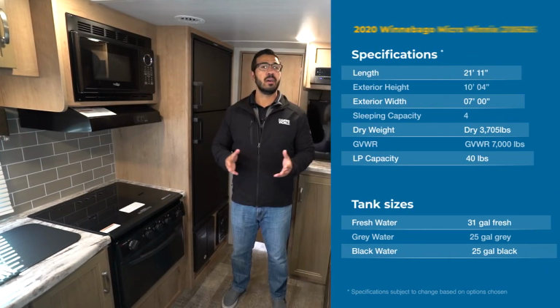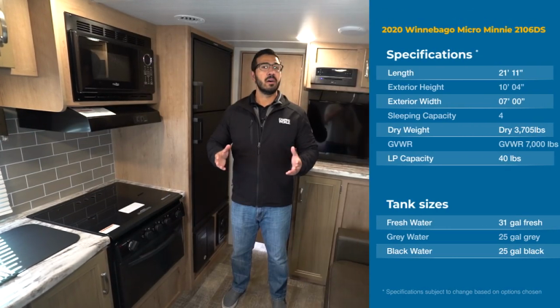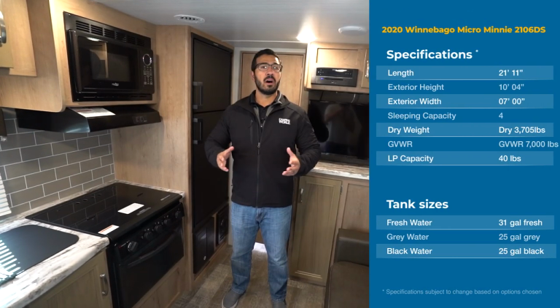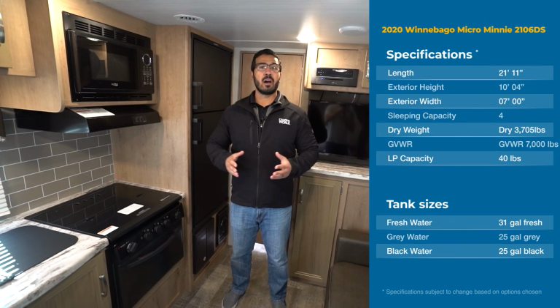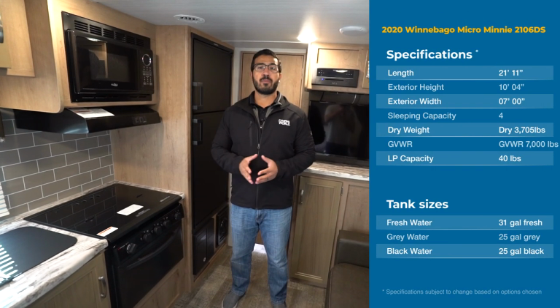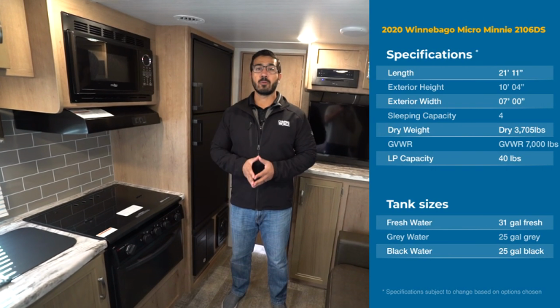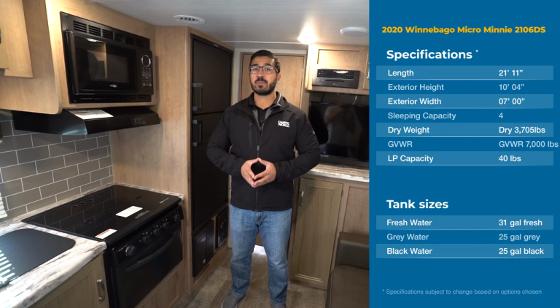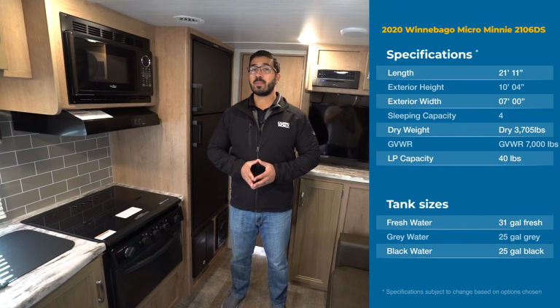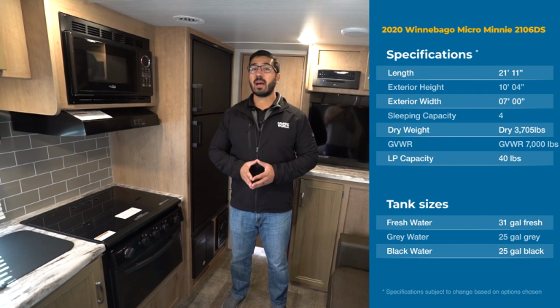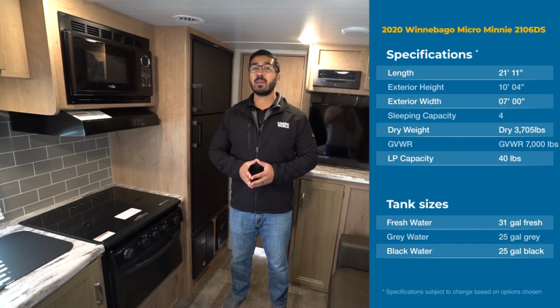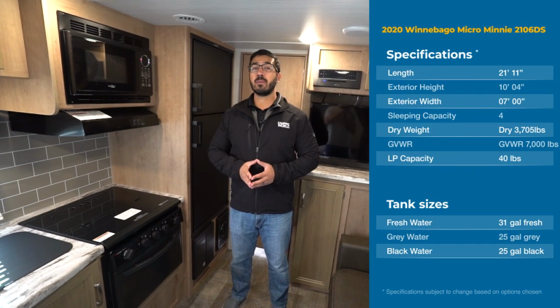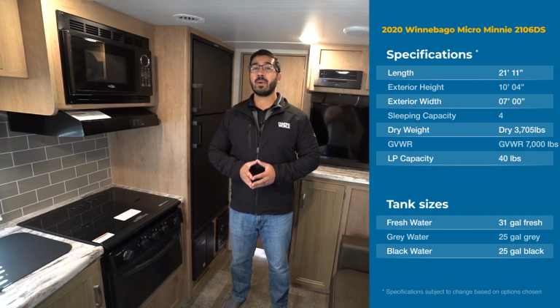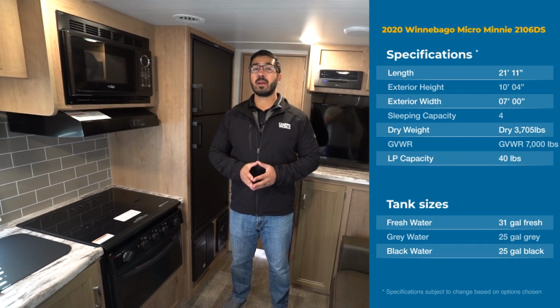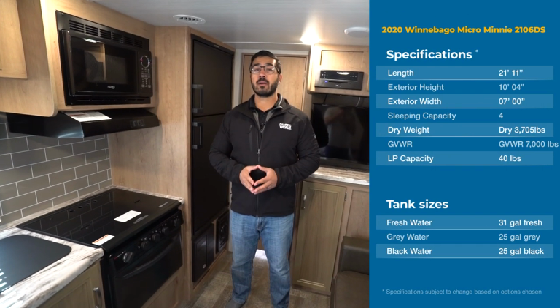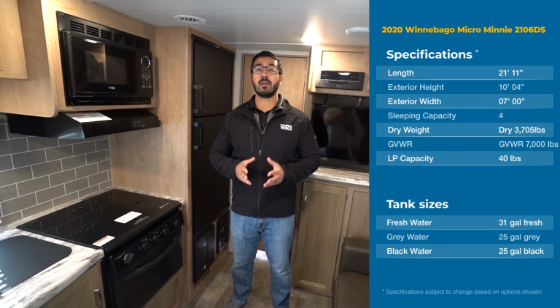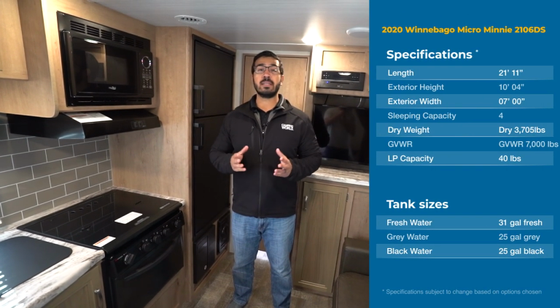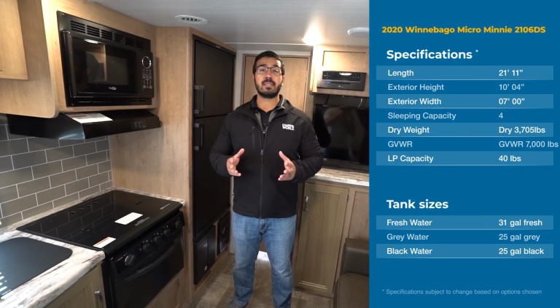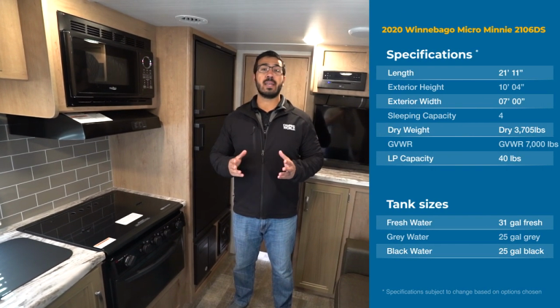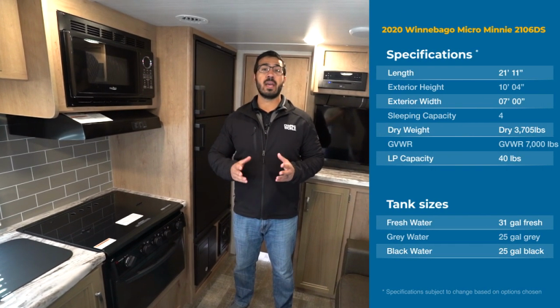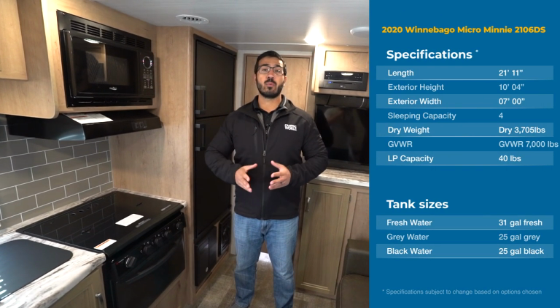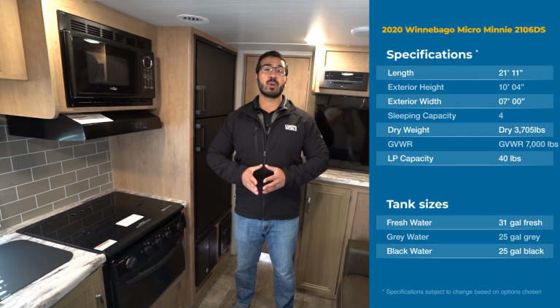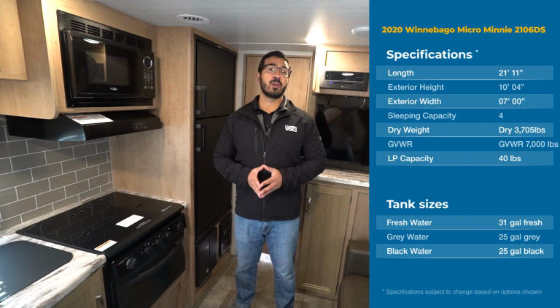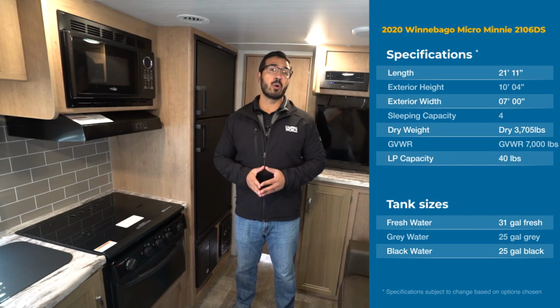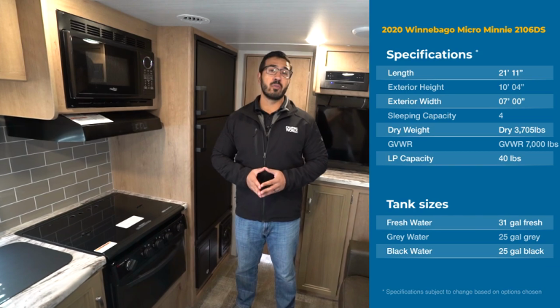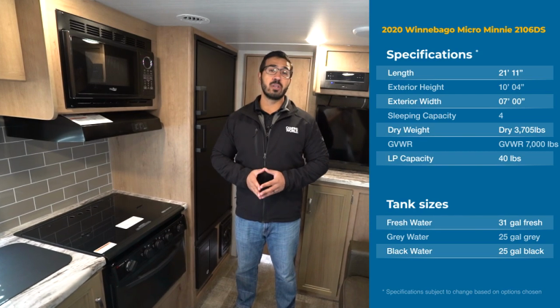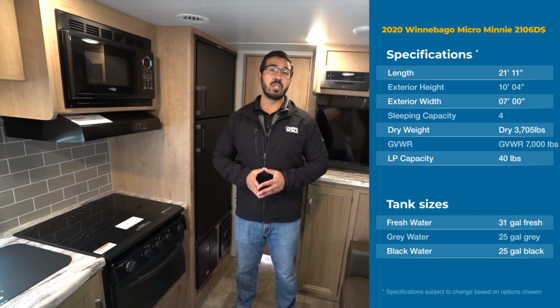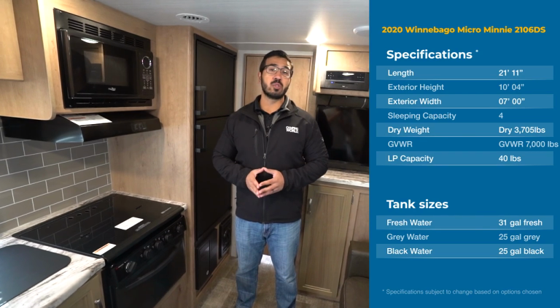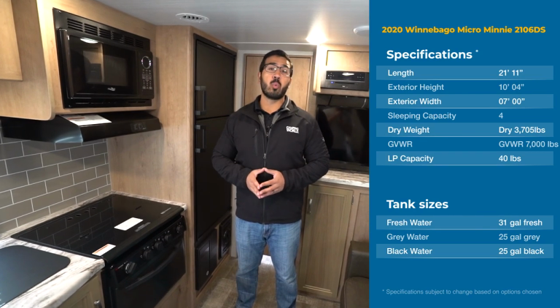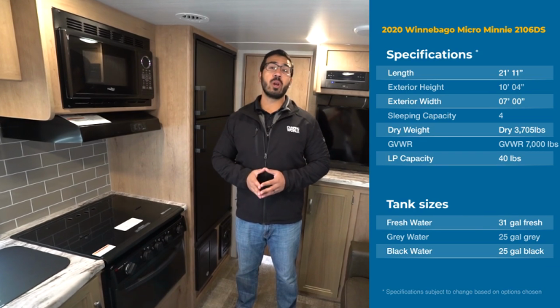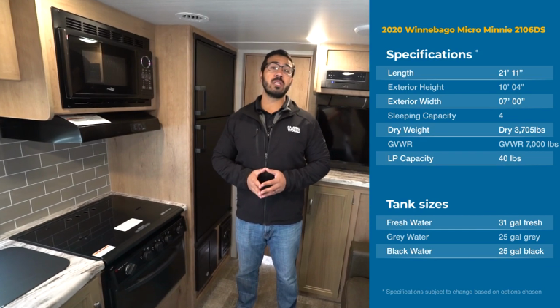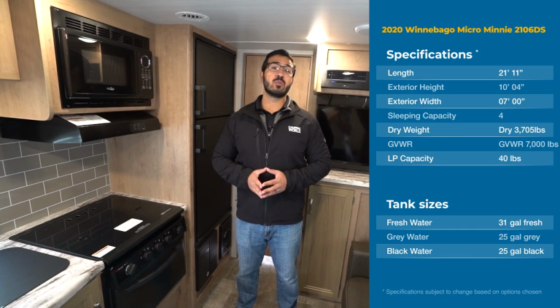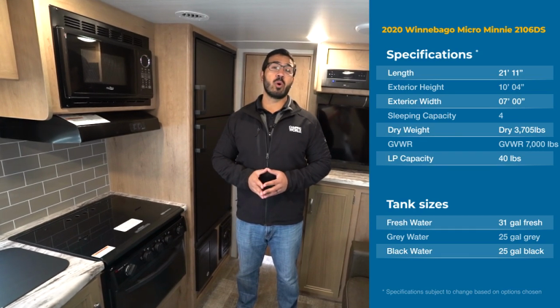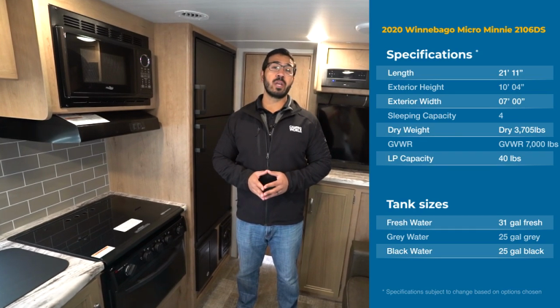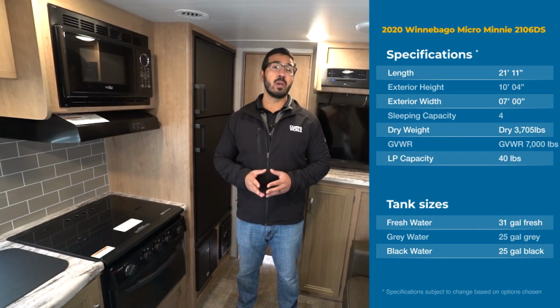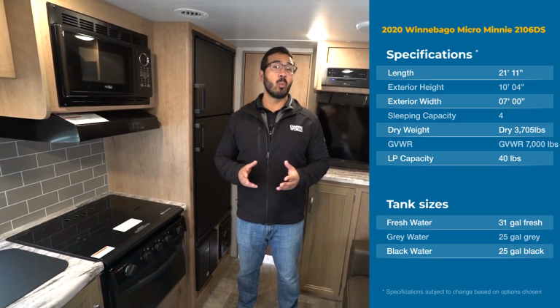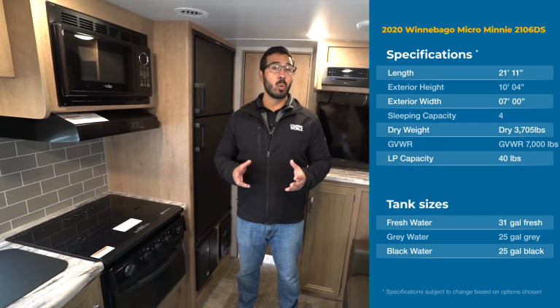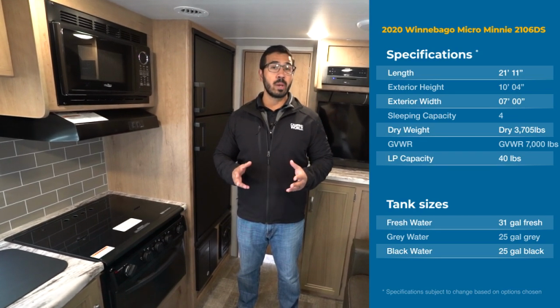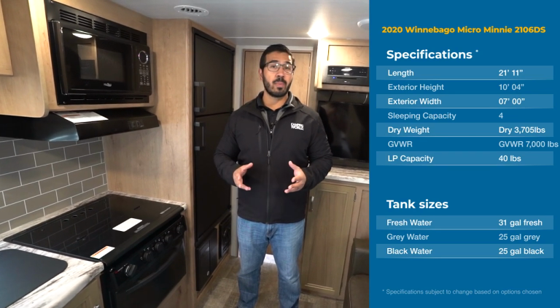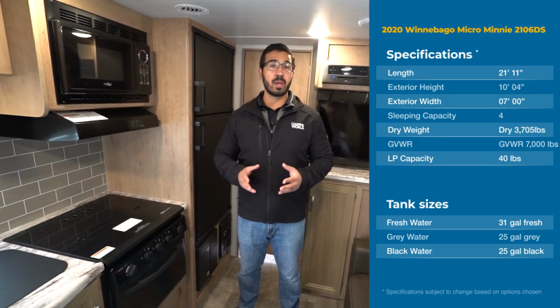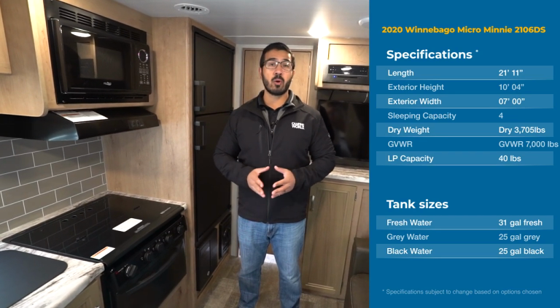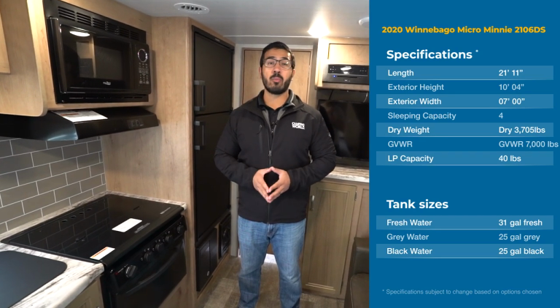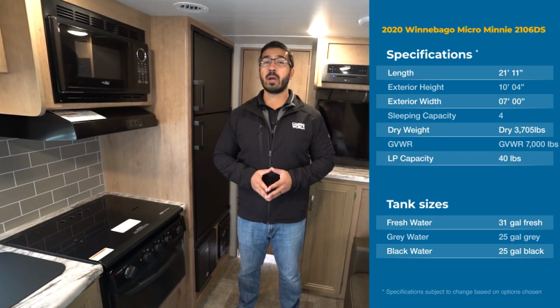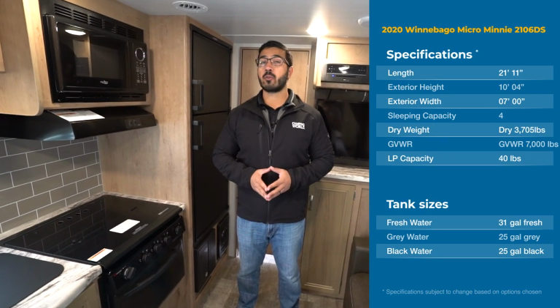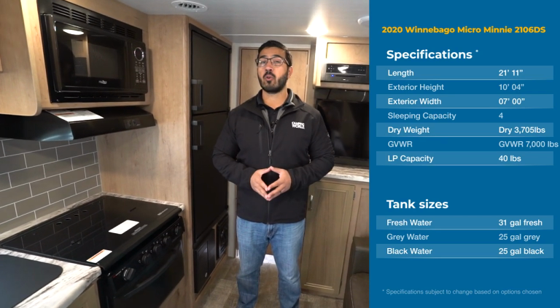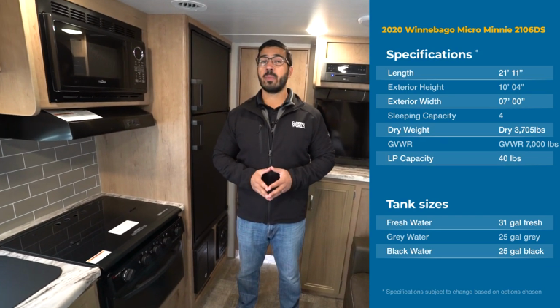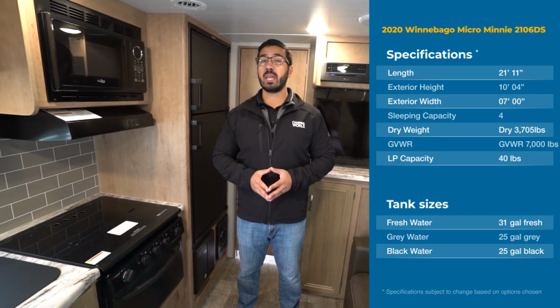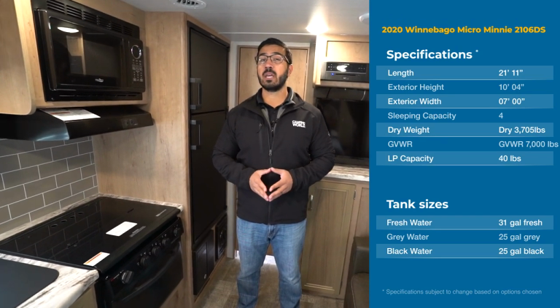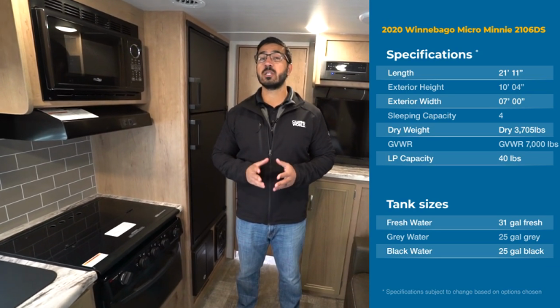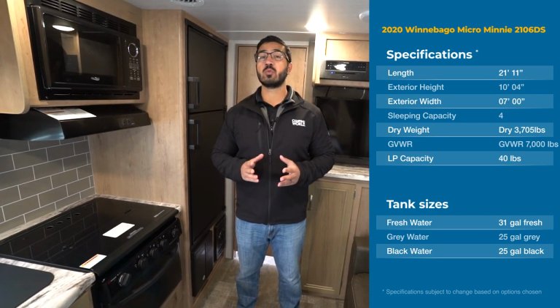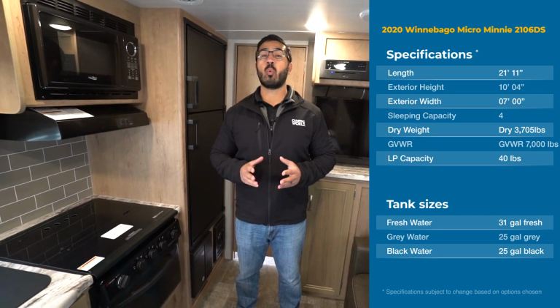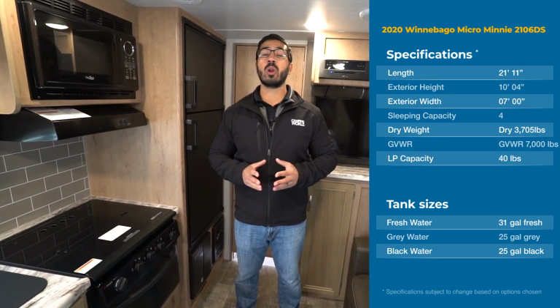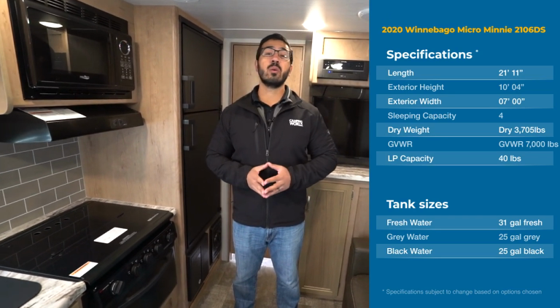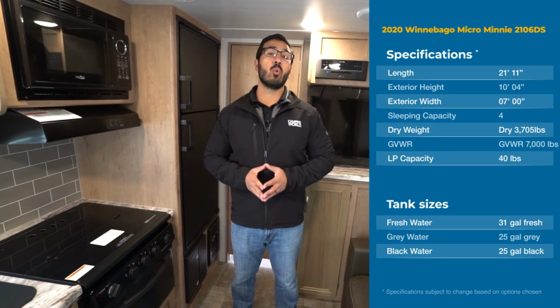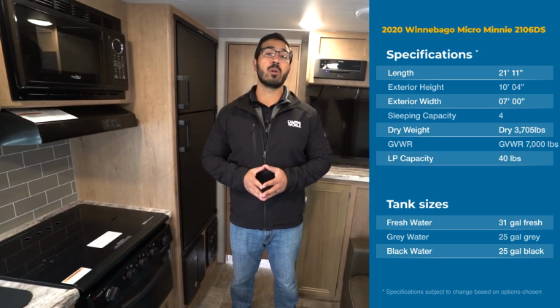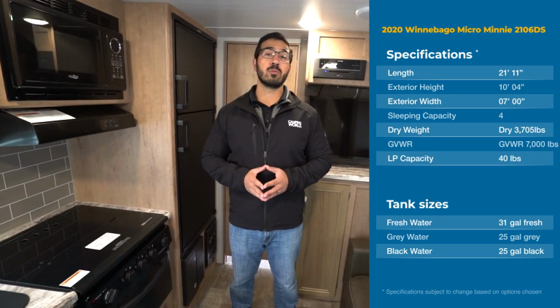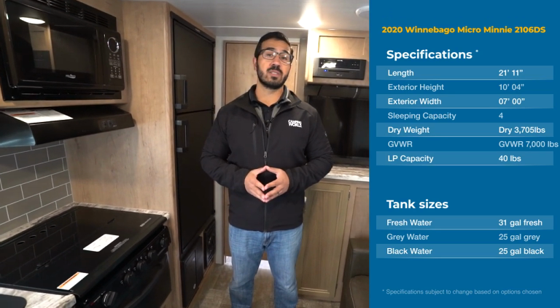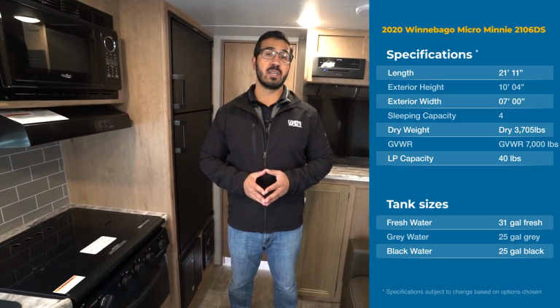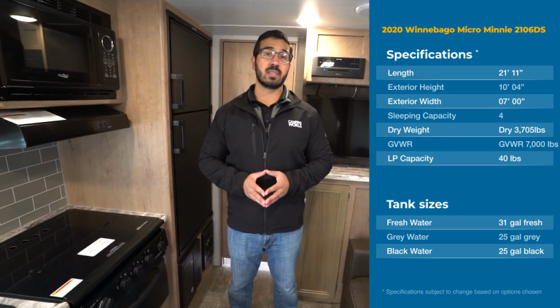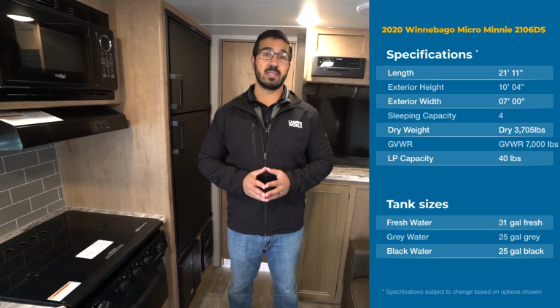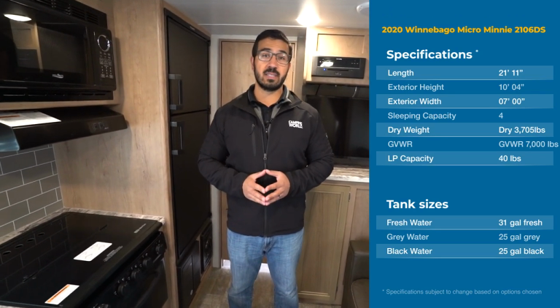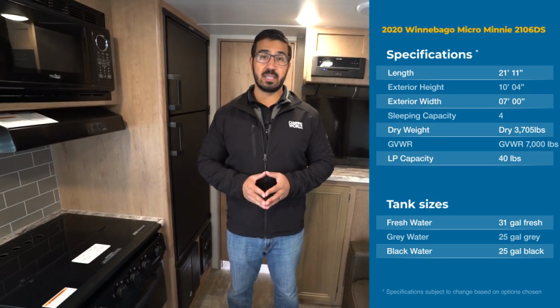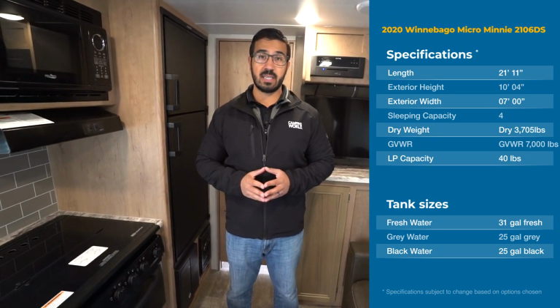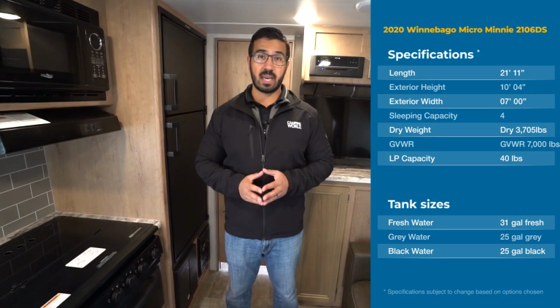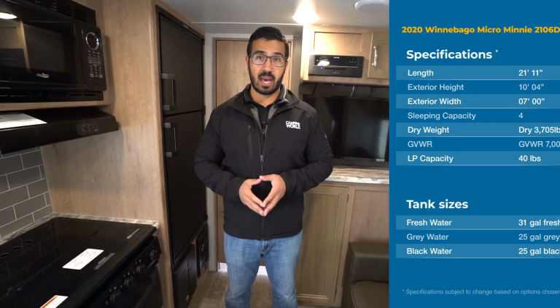Hi folks, I'm Ian Baker, and today we're going to go over the 2020 Winnebago Micro Mini 2106 DS.